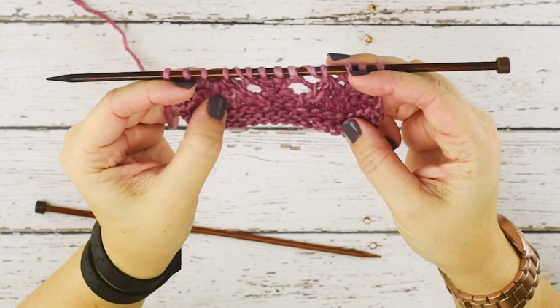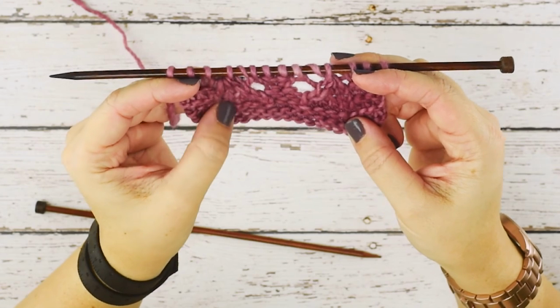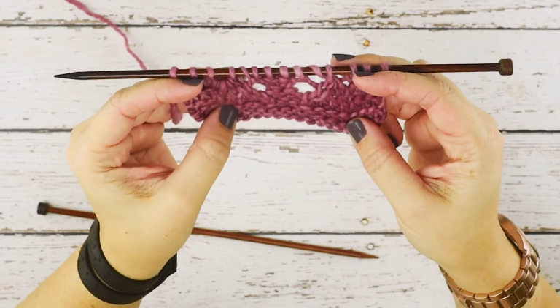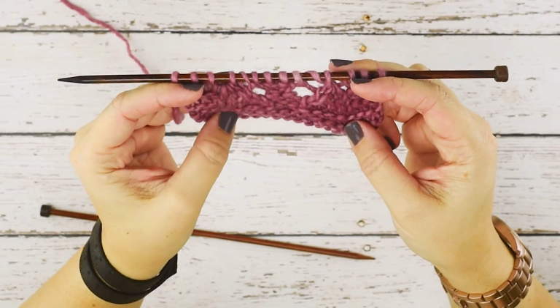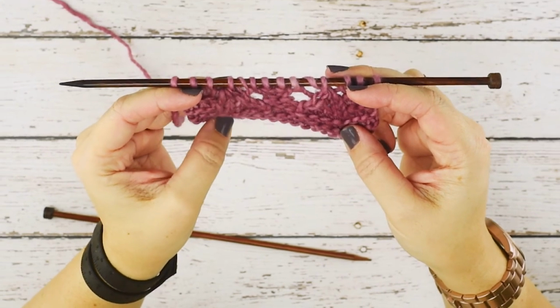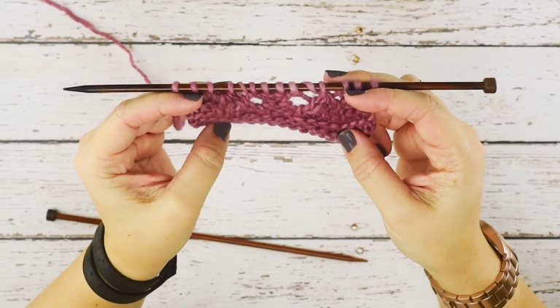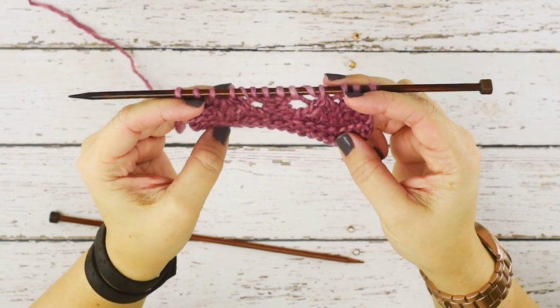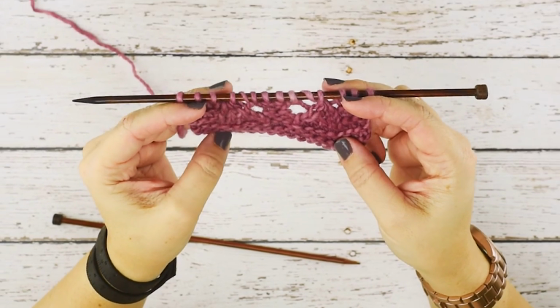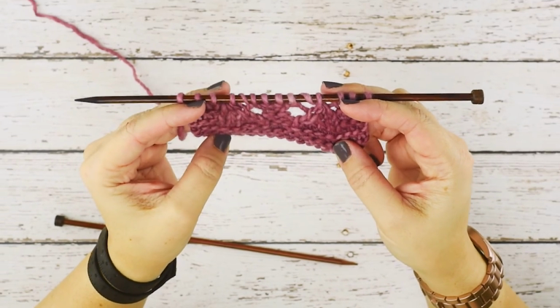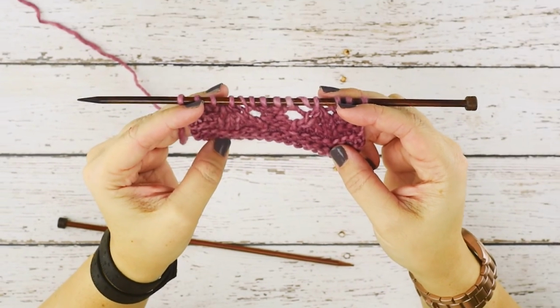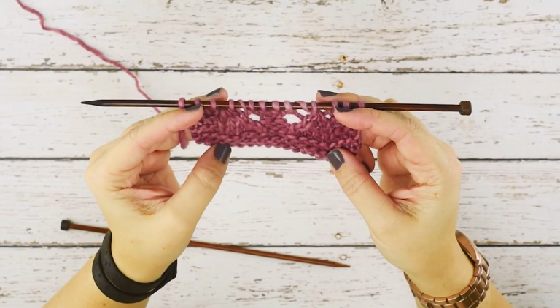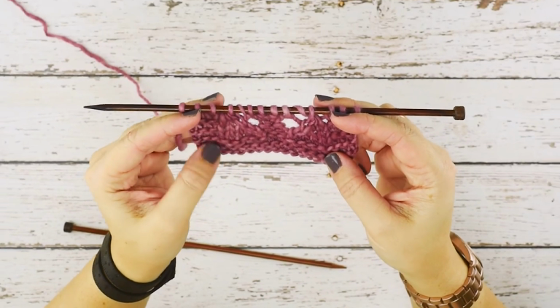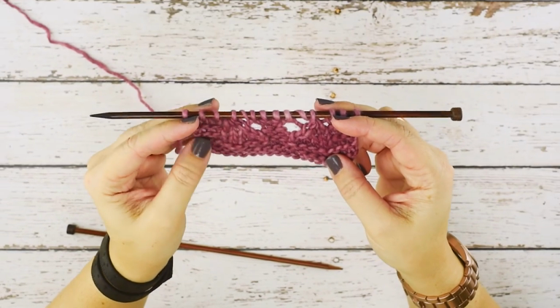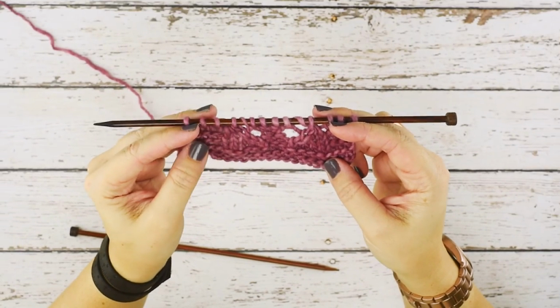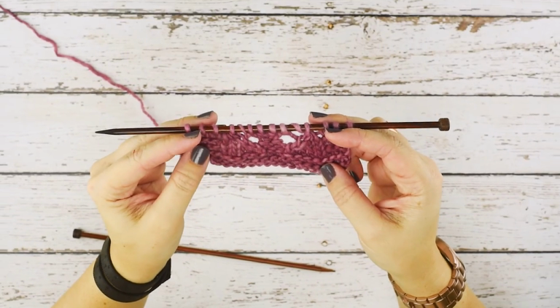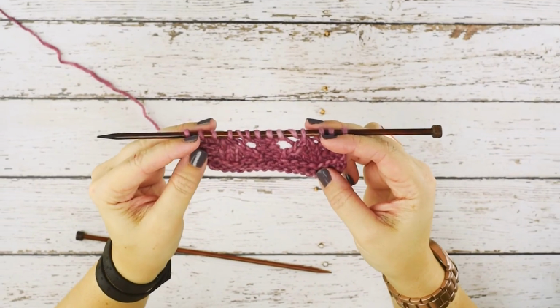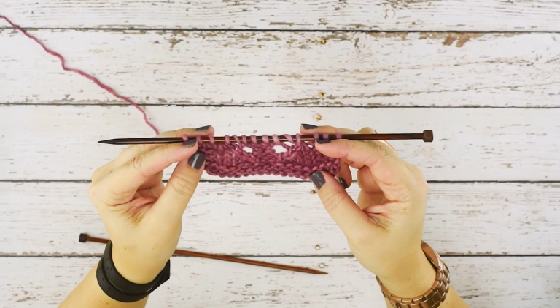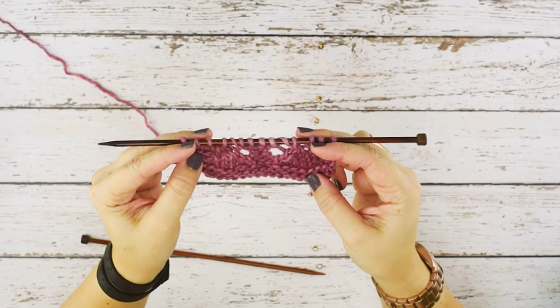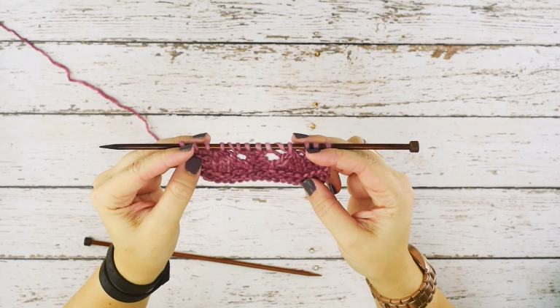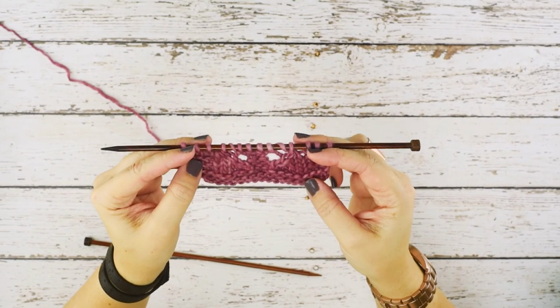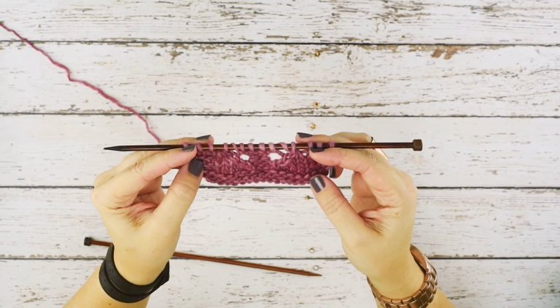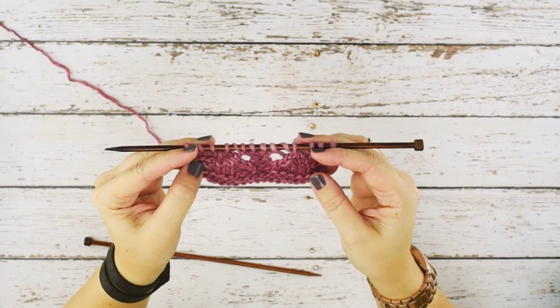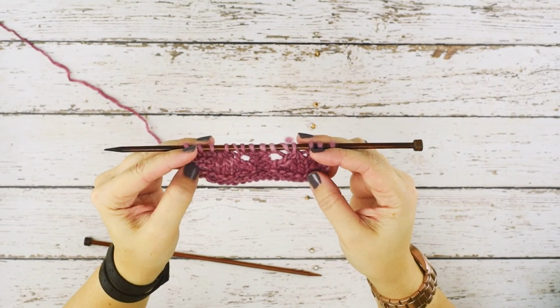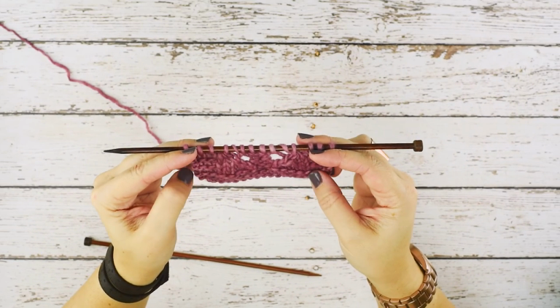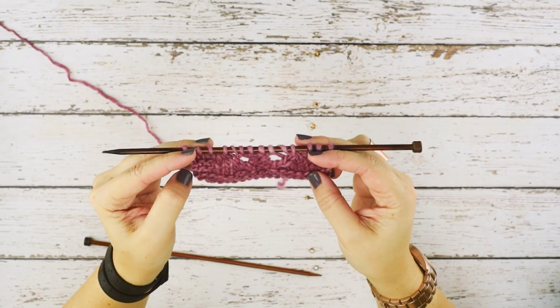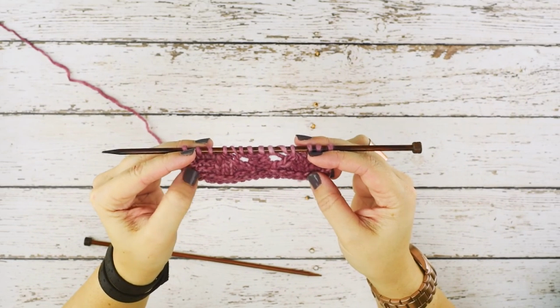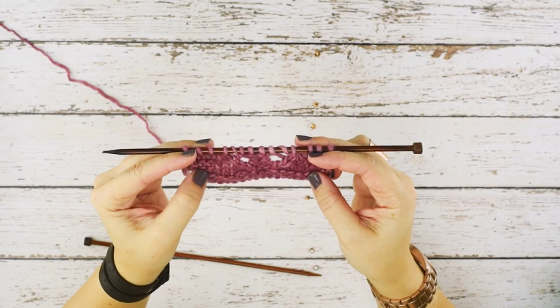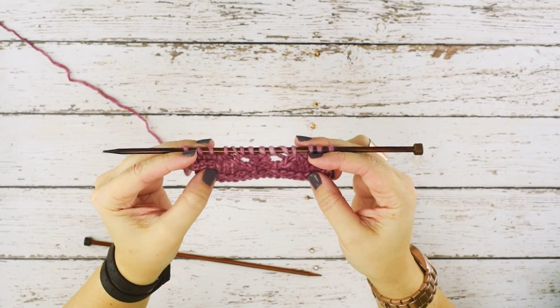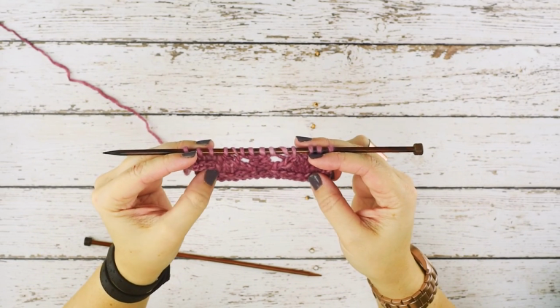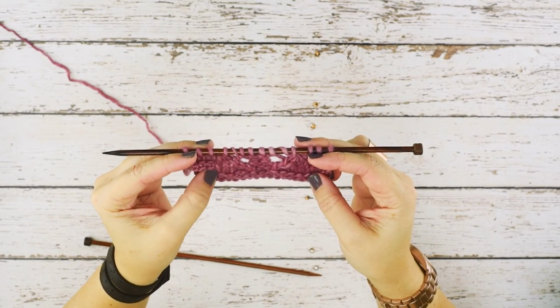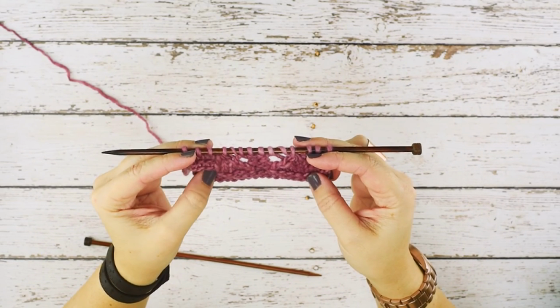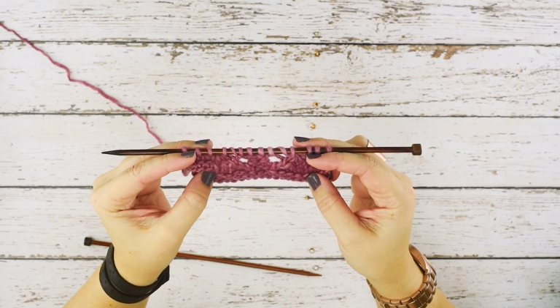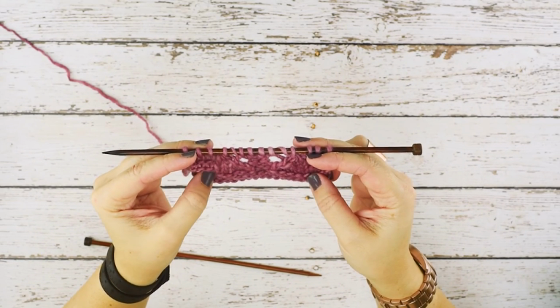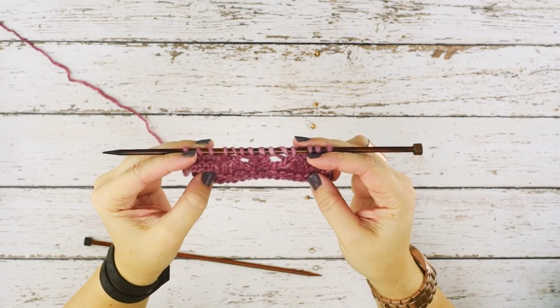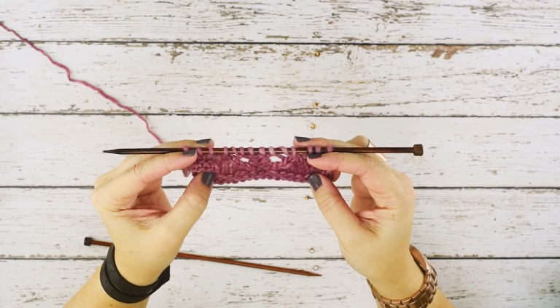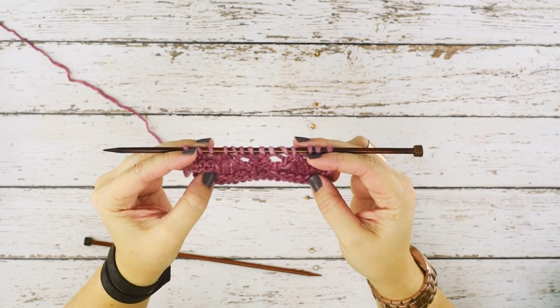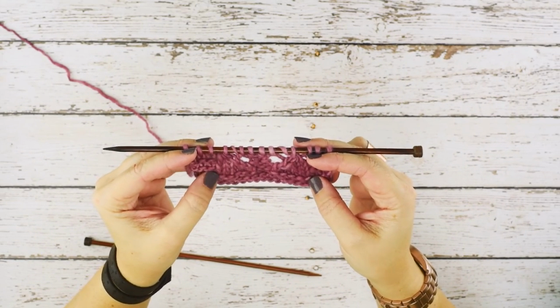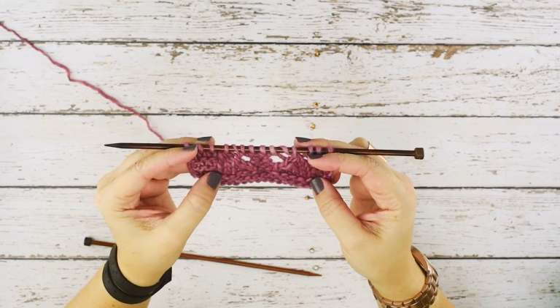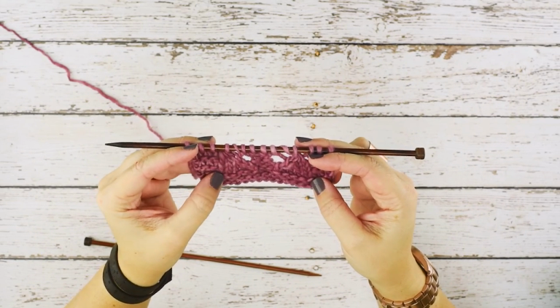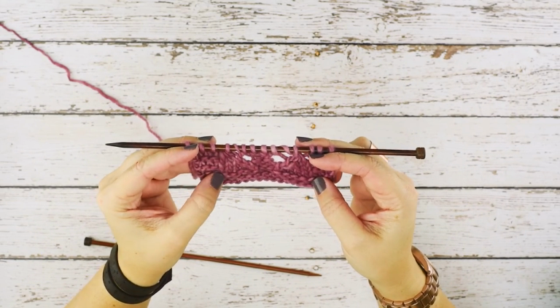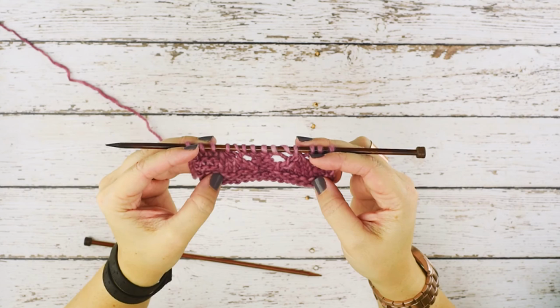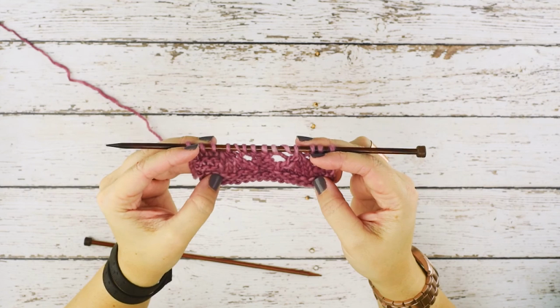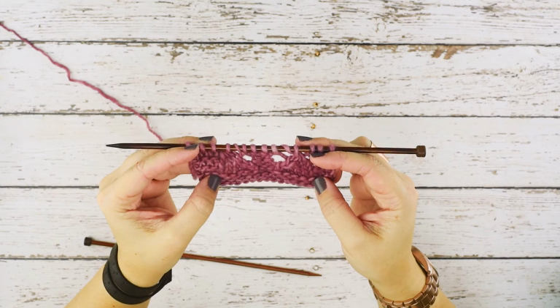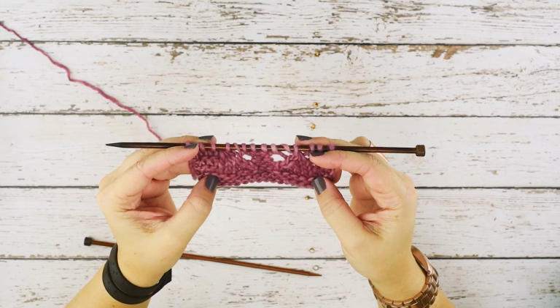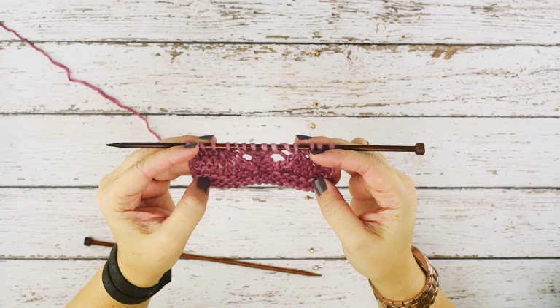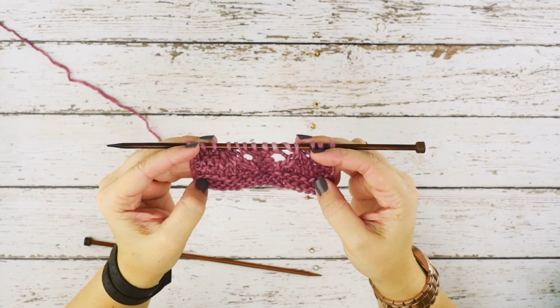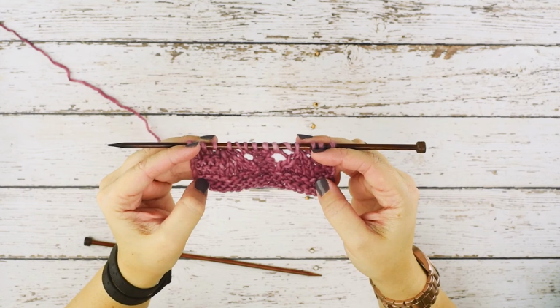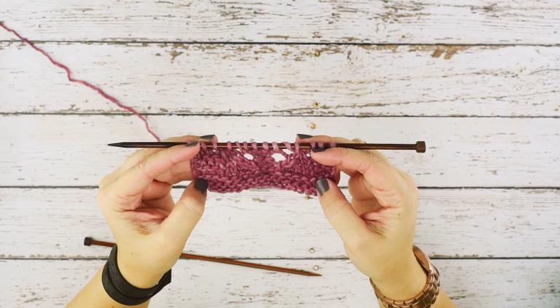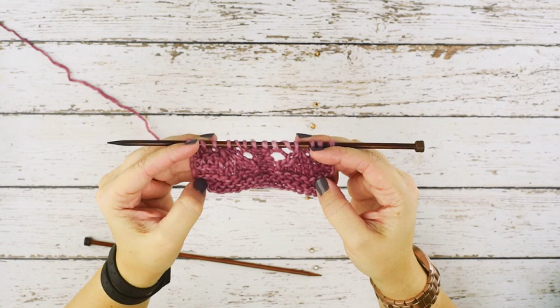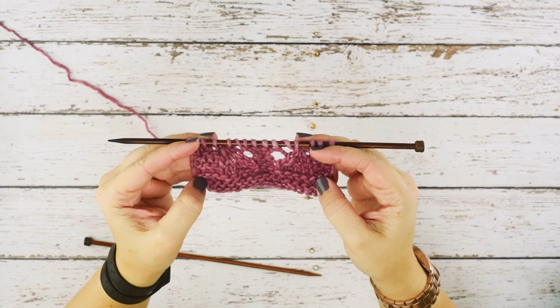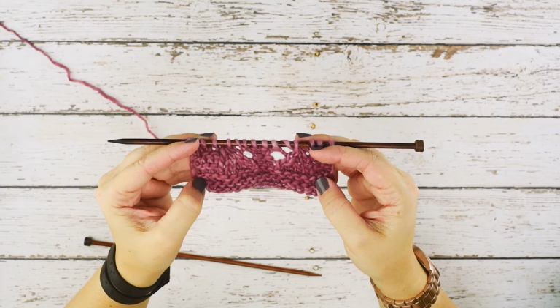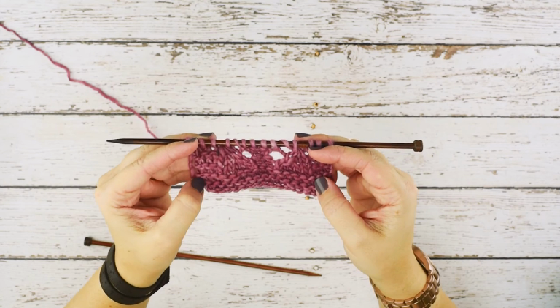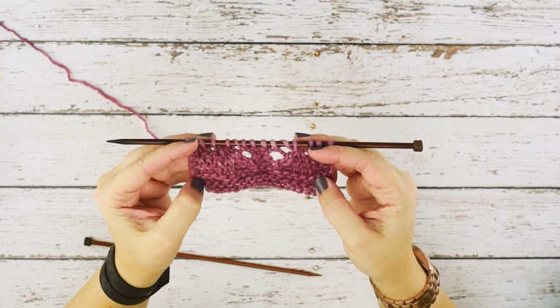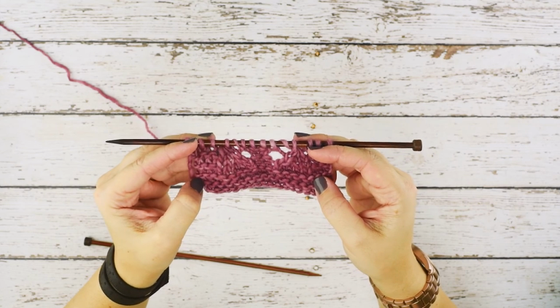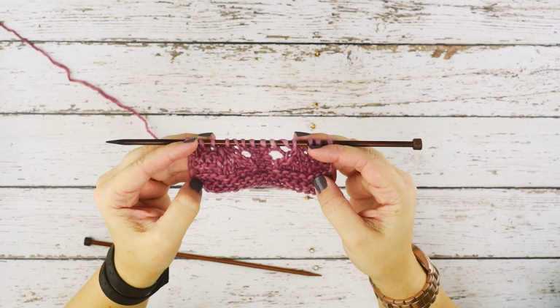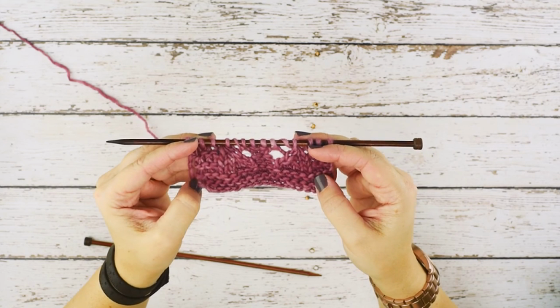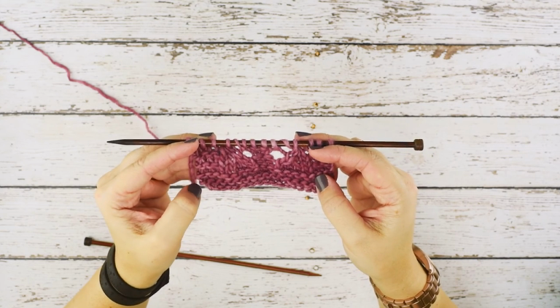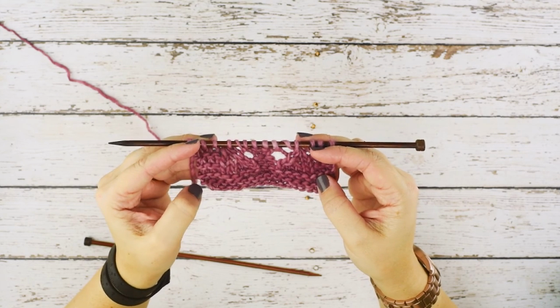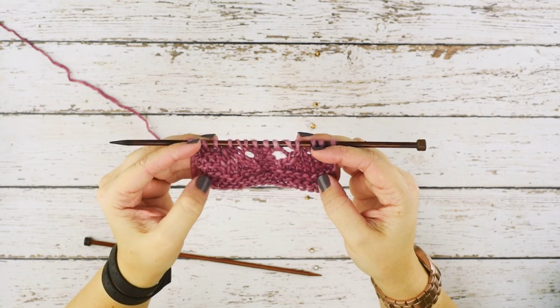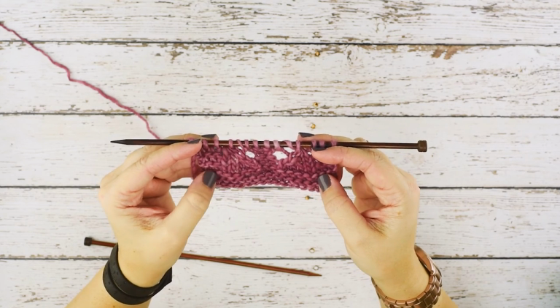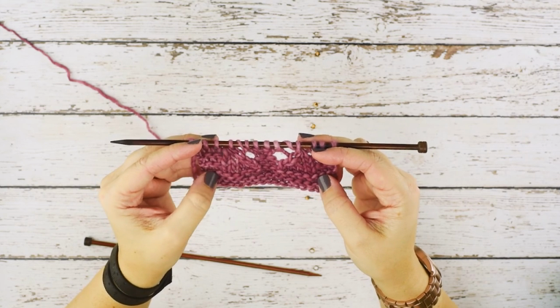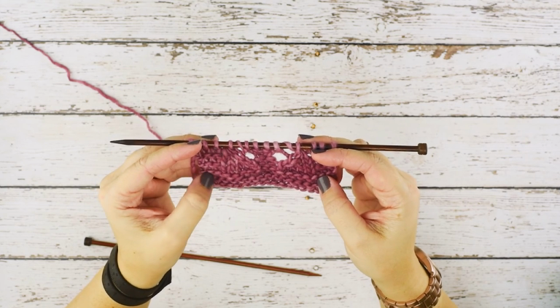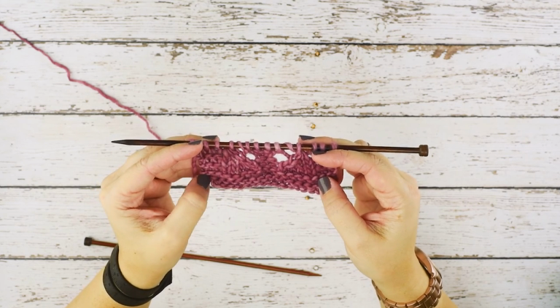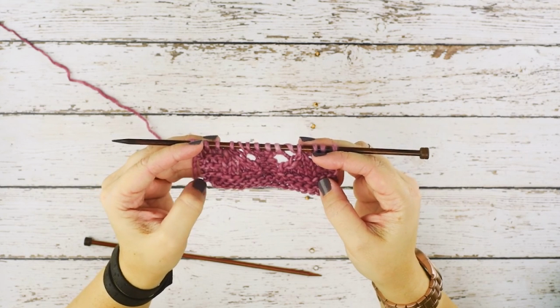And that's how we do the SSSK or Slip Slip Slip Knit. I hope this video helps you guys. Thanks for watching.